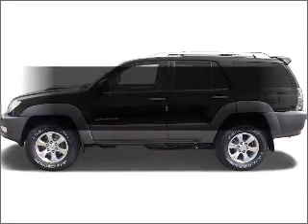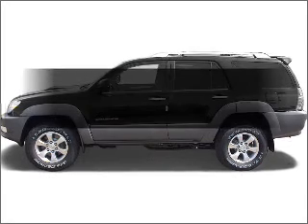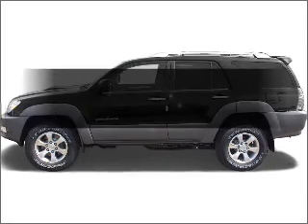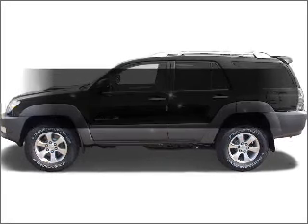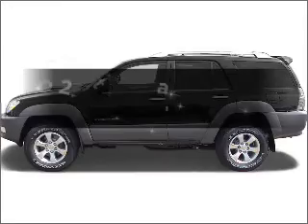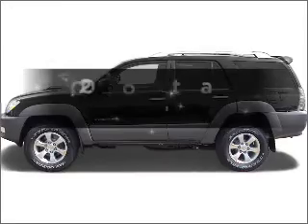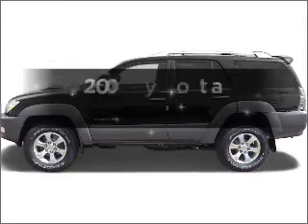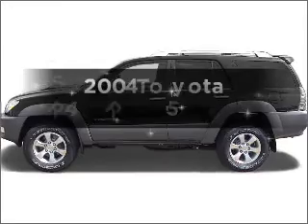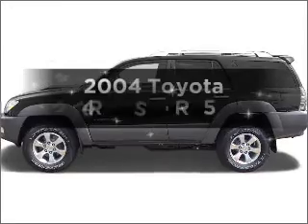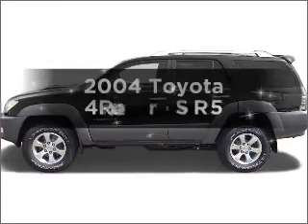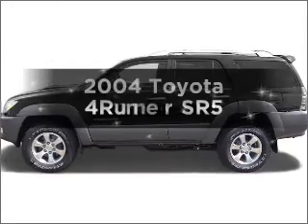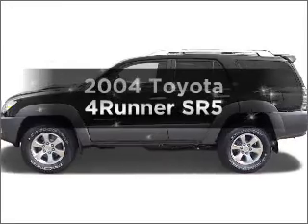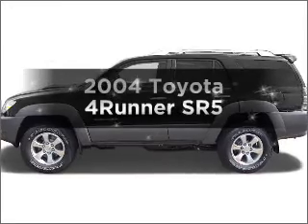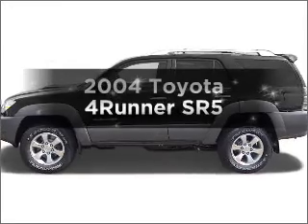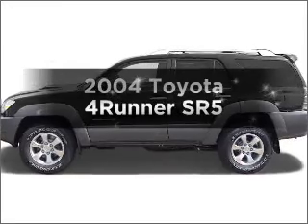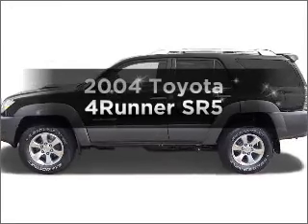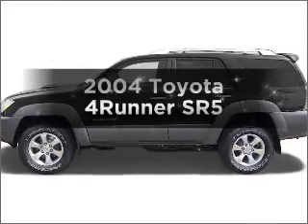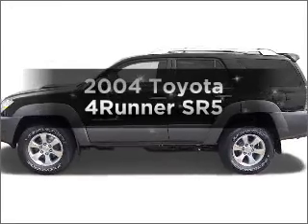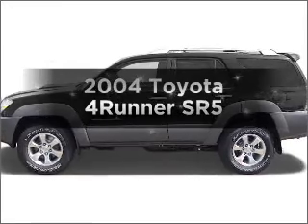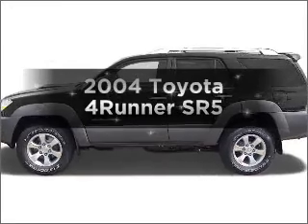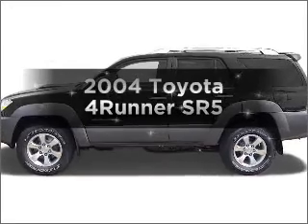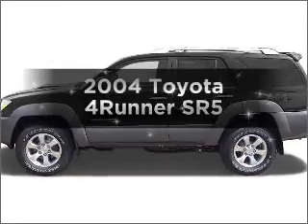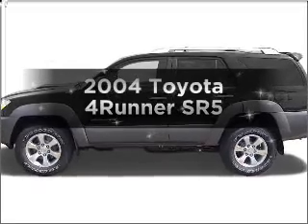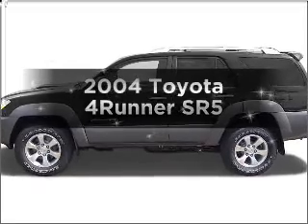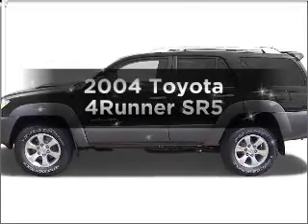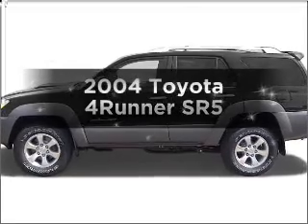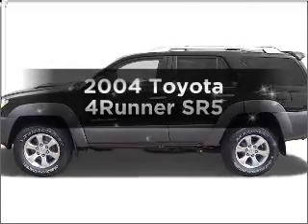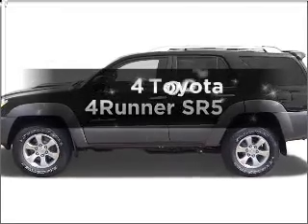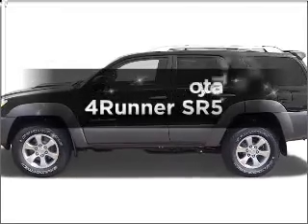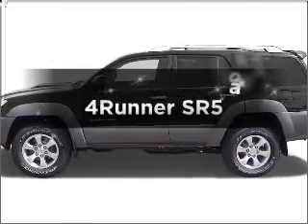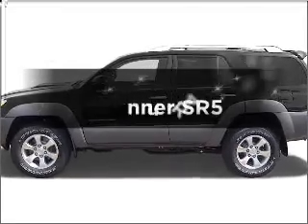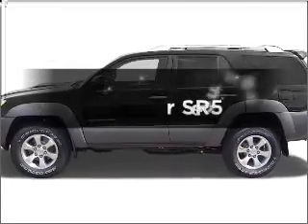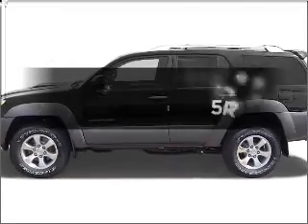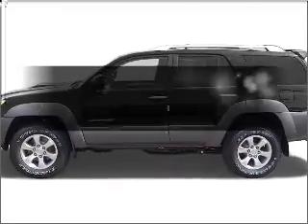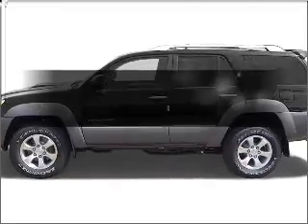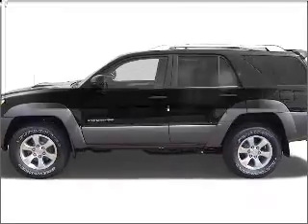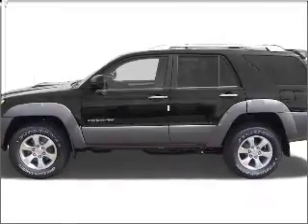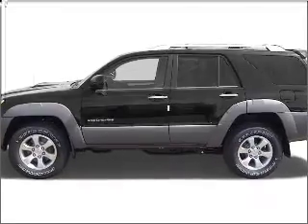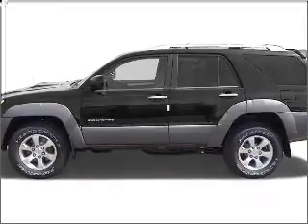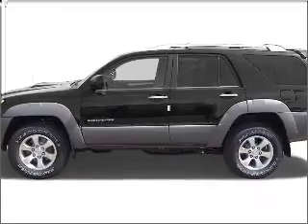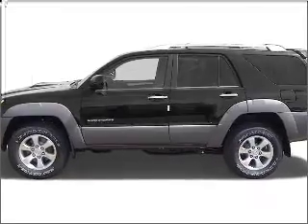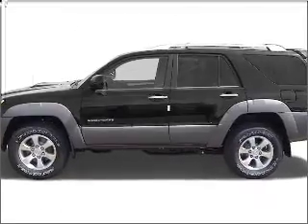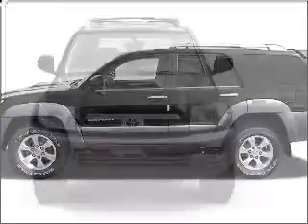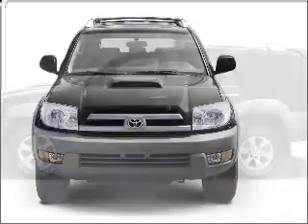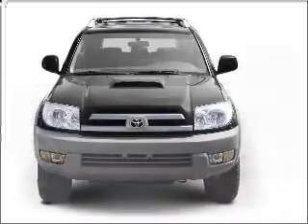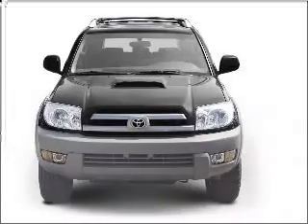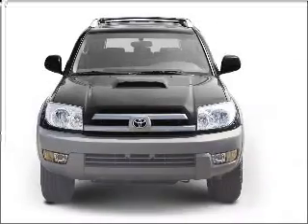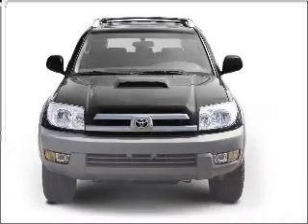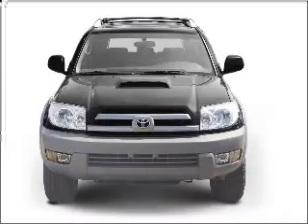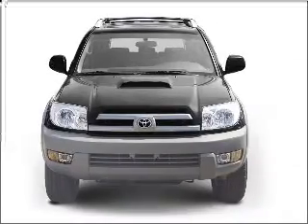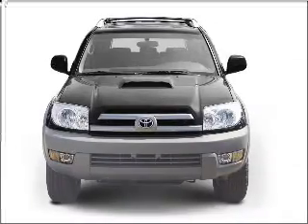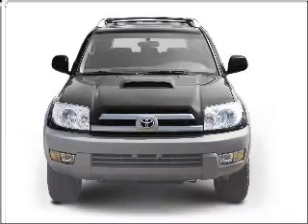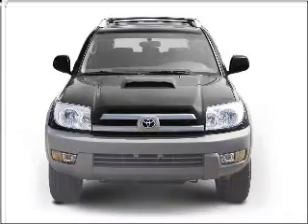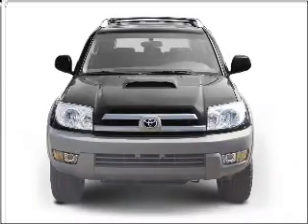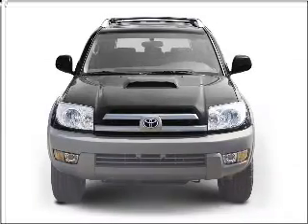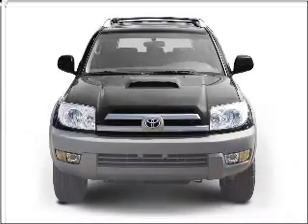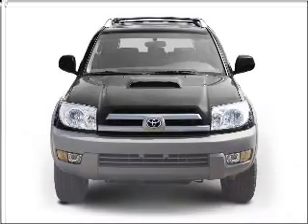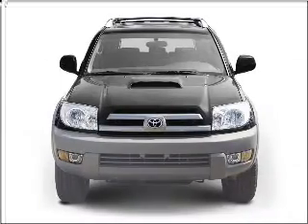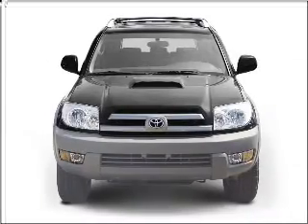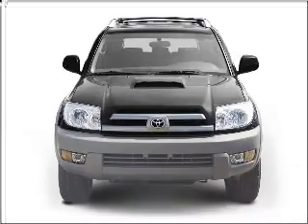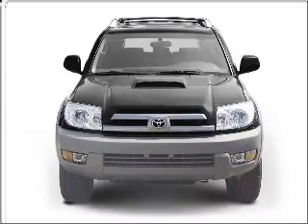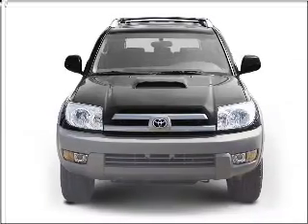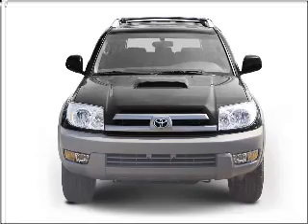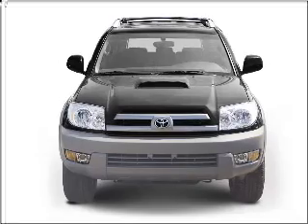Presenting the 2004 Toyota 4Runner. If you're looking for a first-rate auto, this one could be yours today.